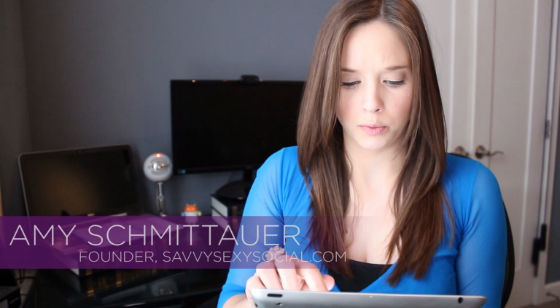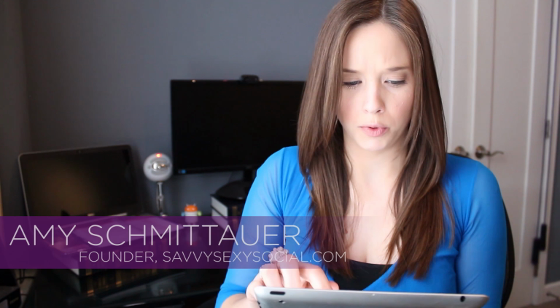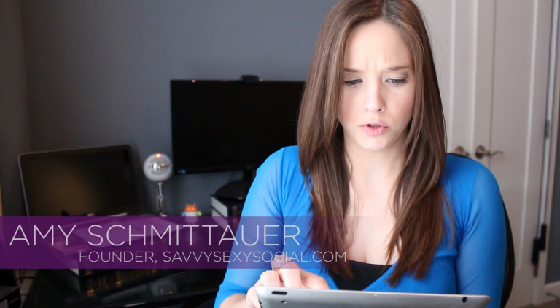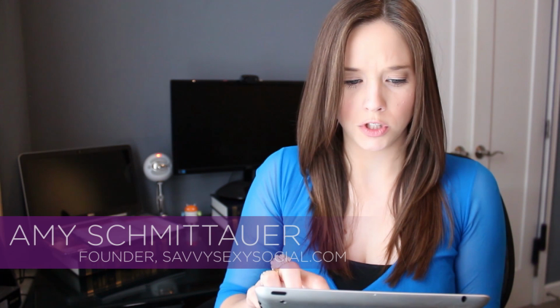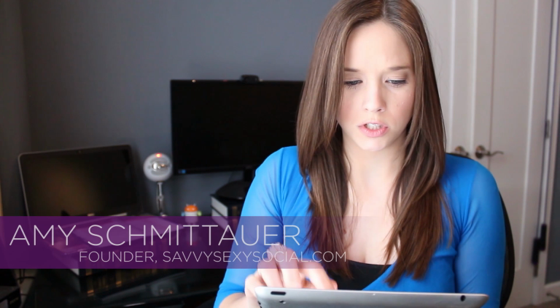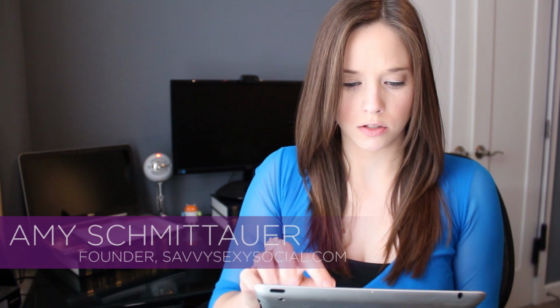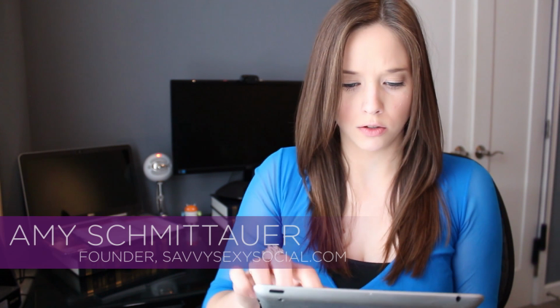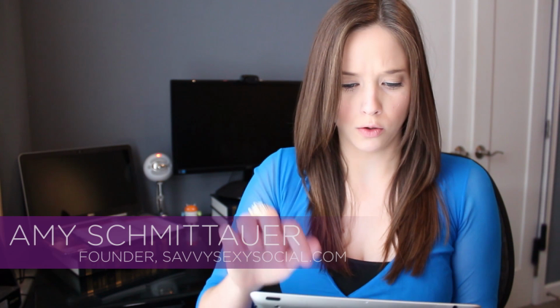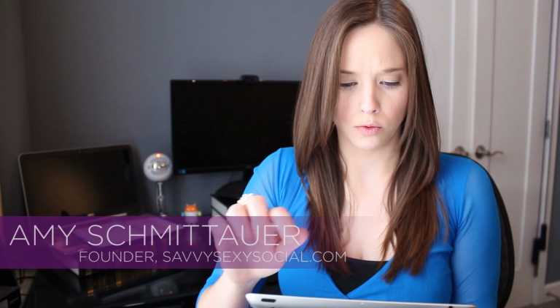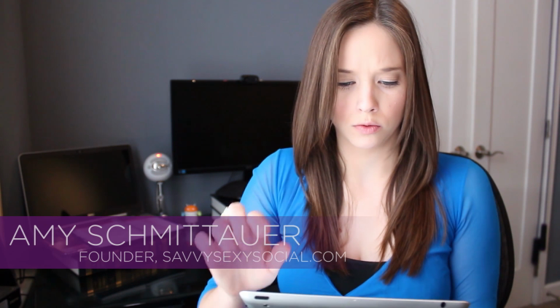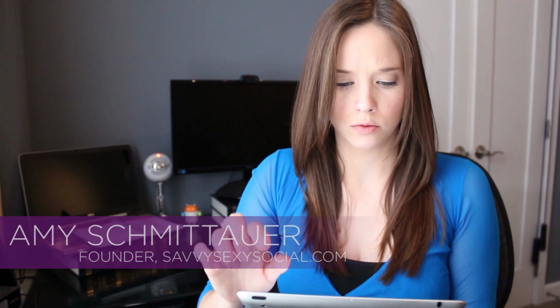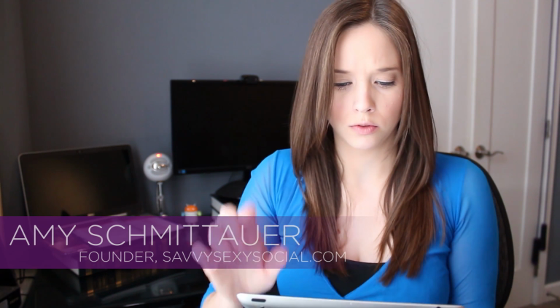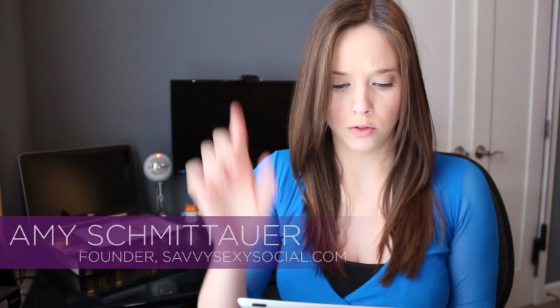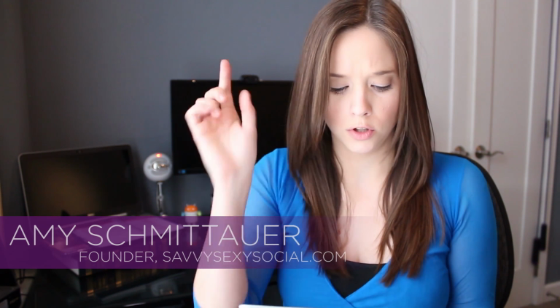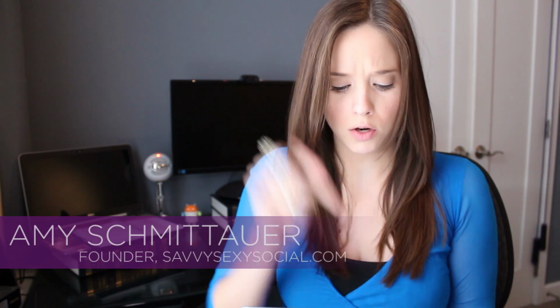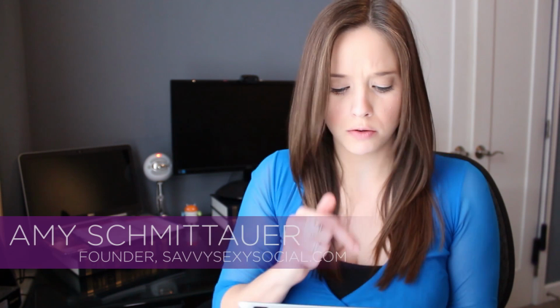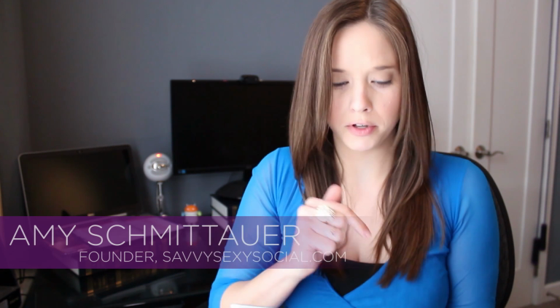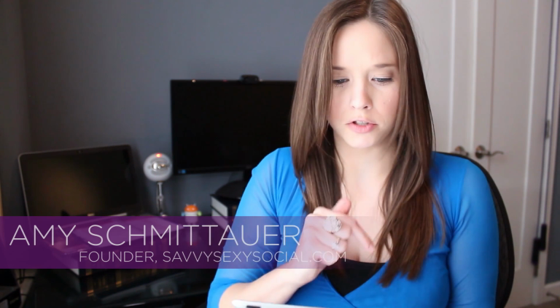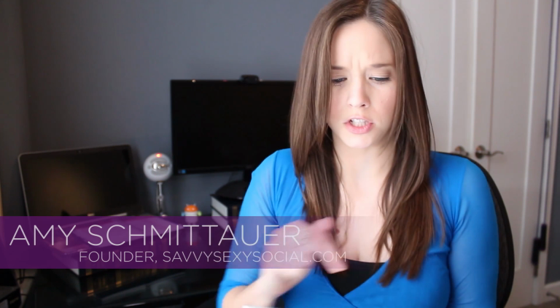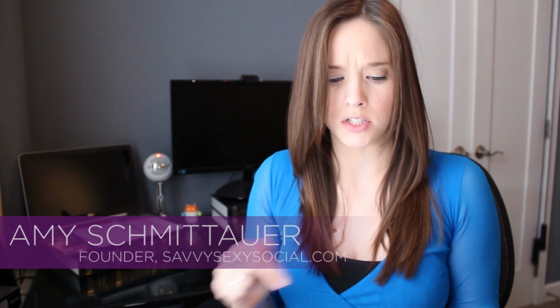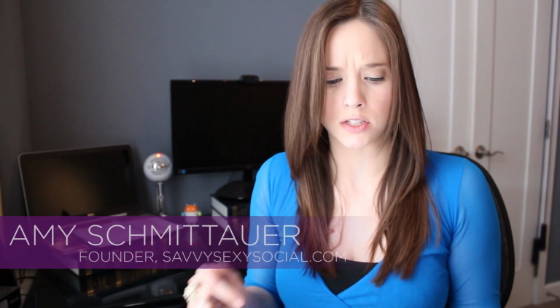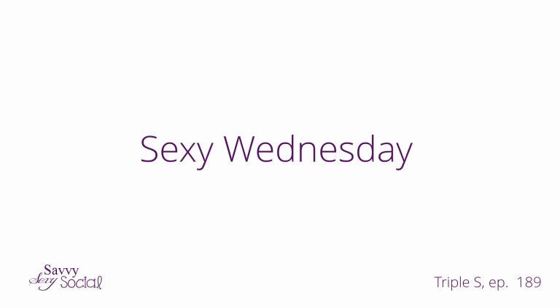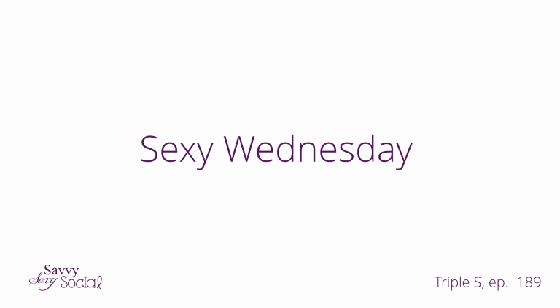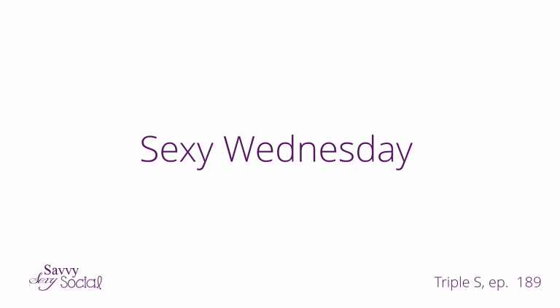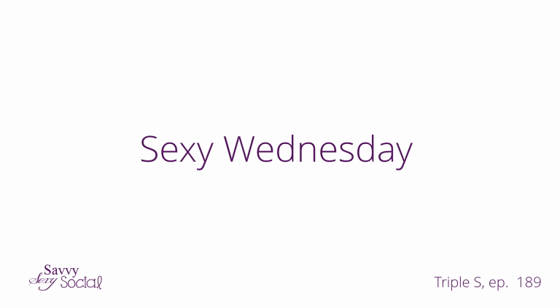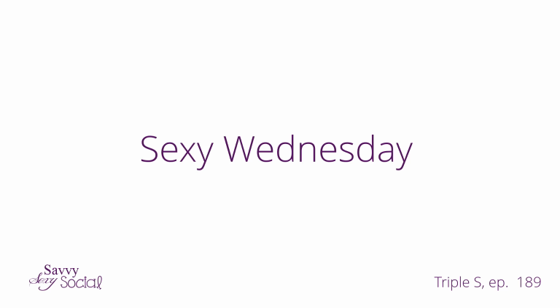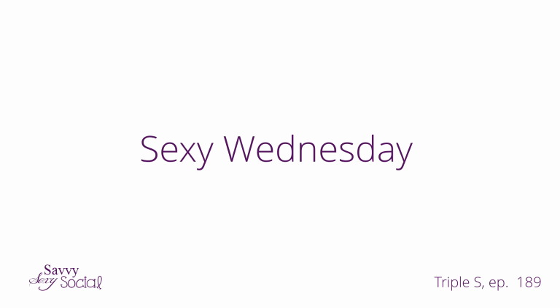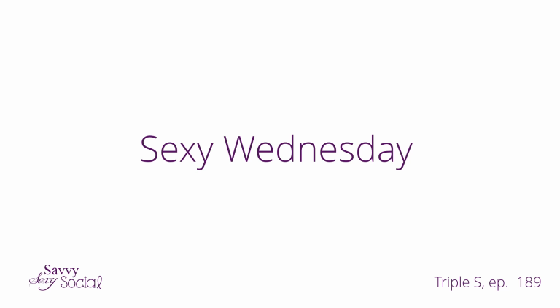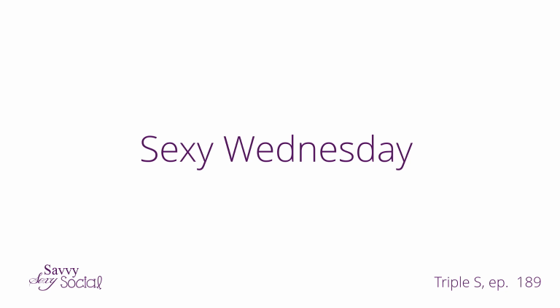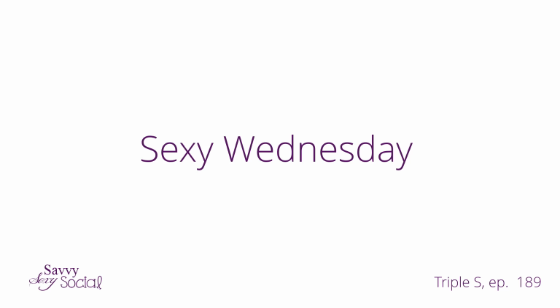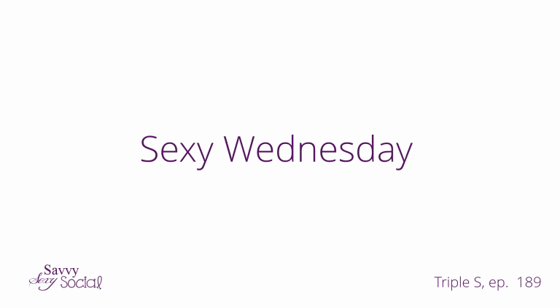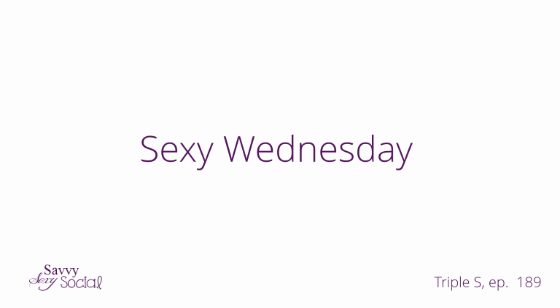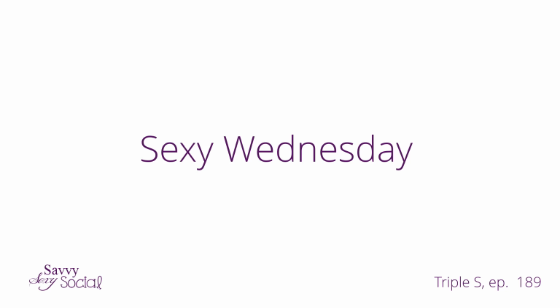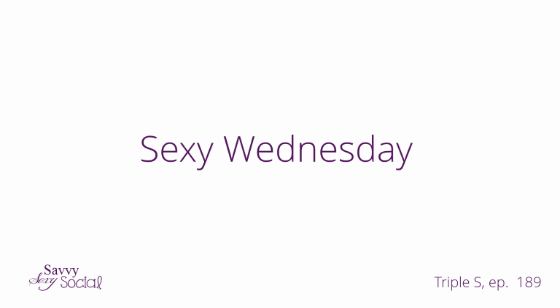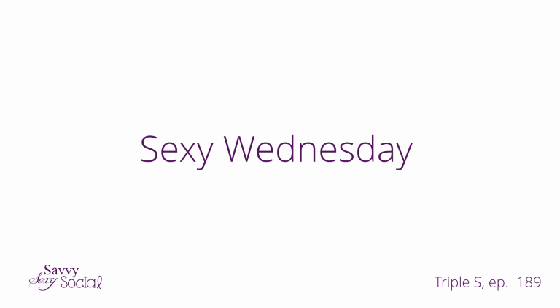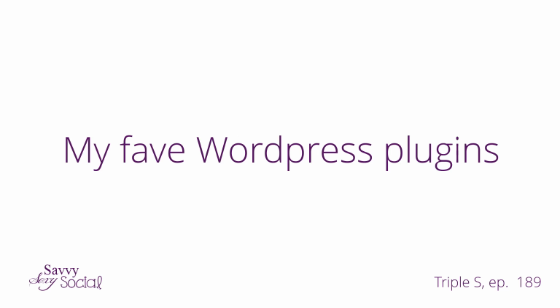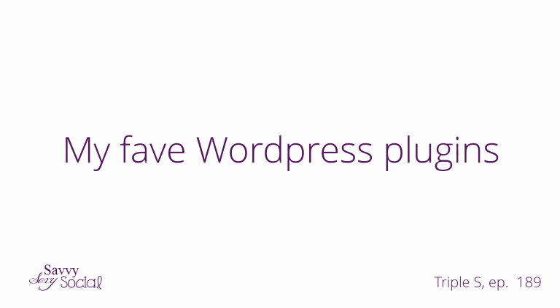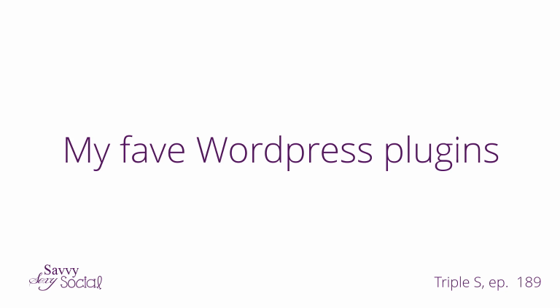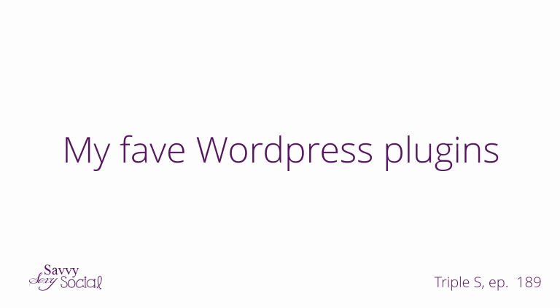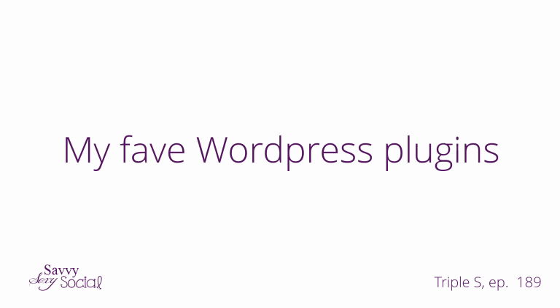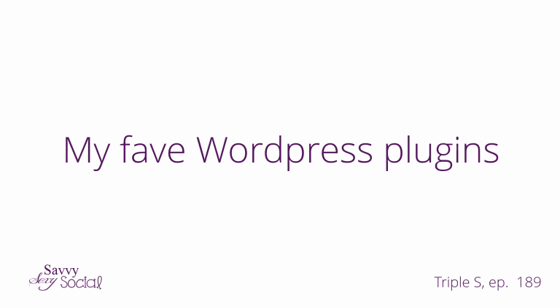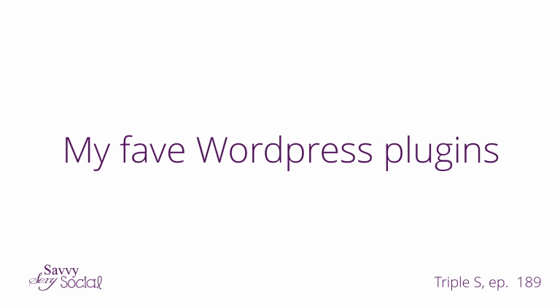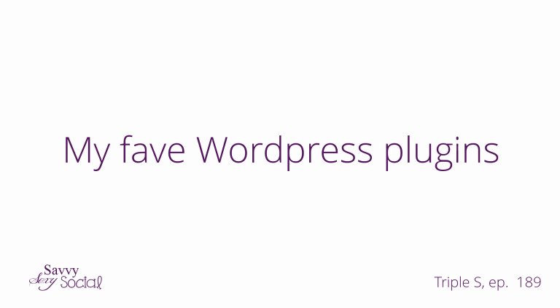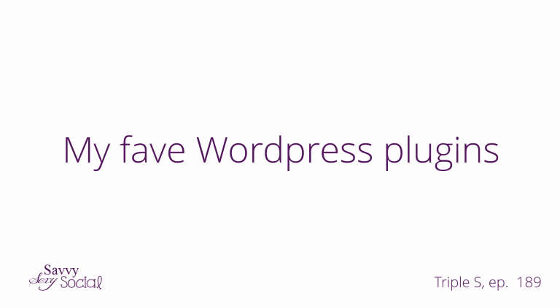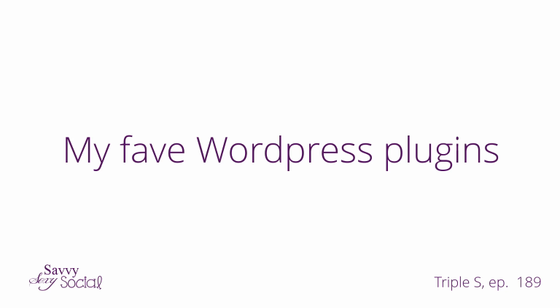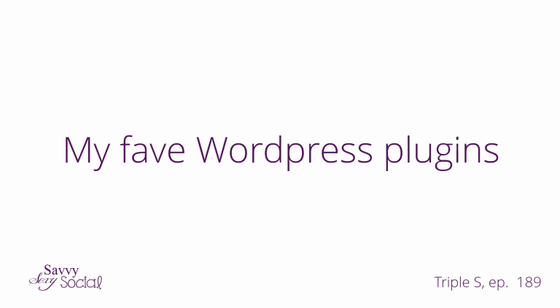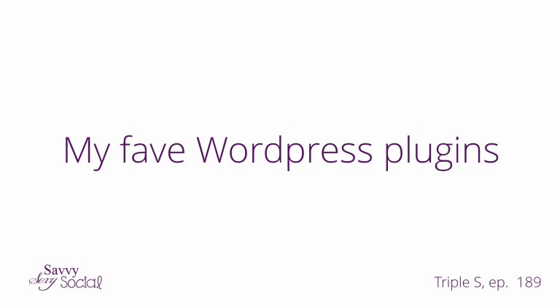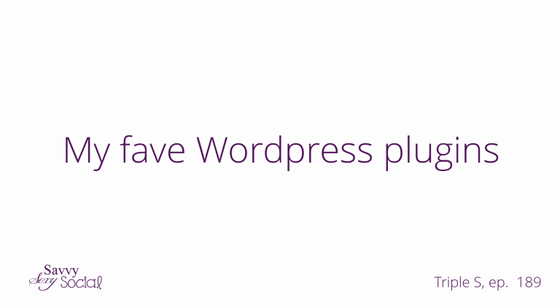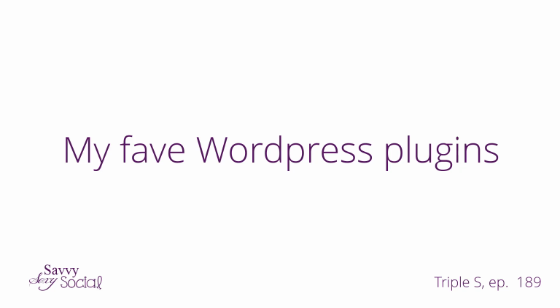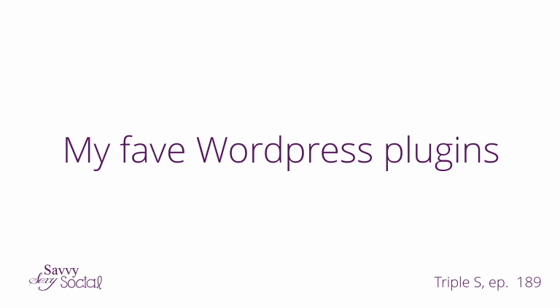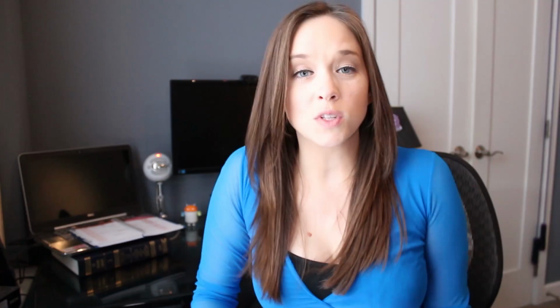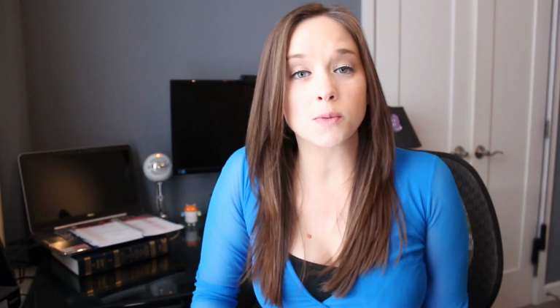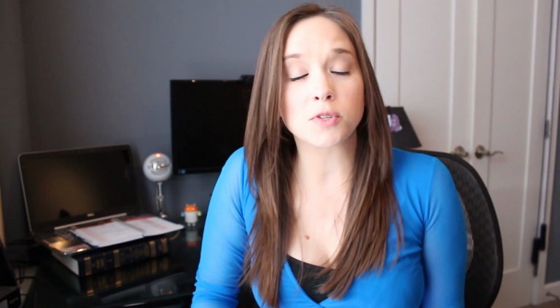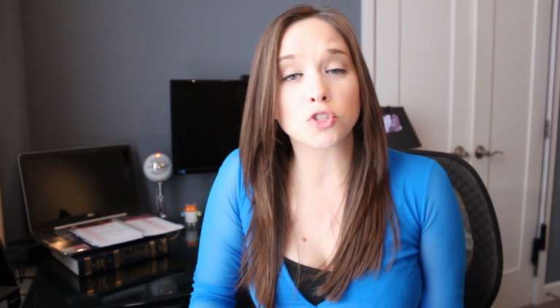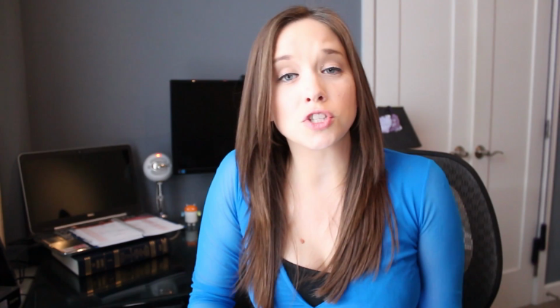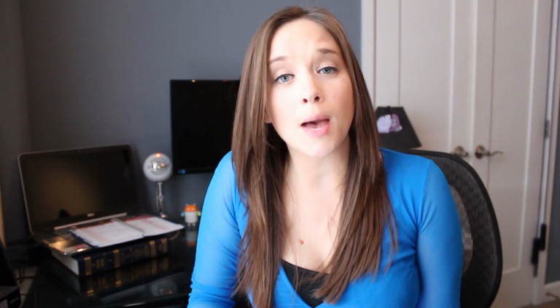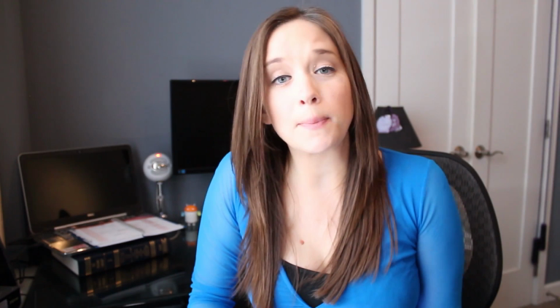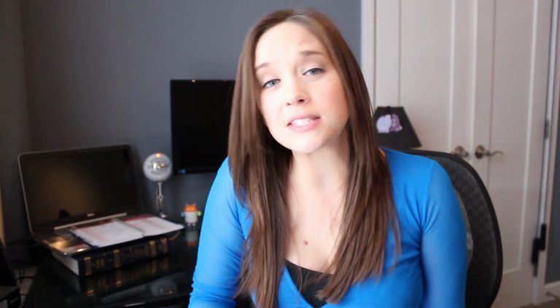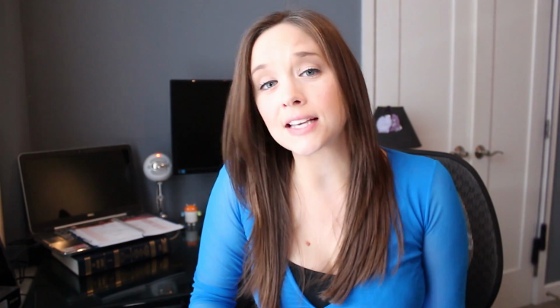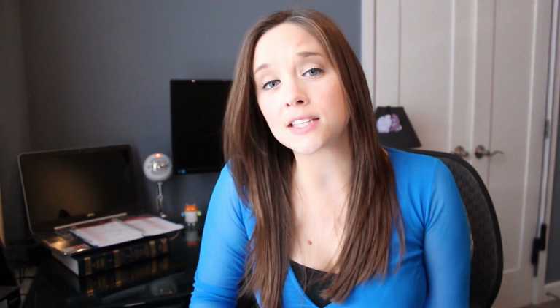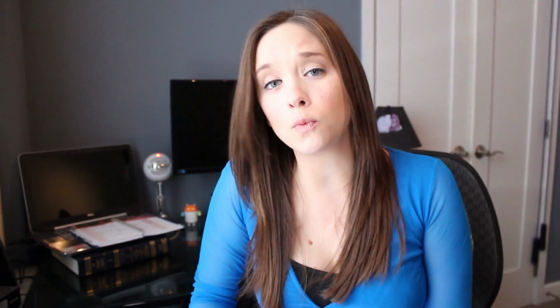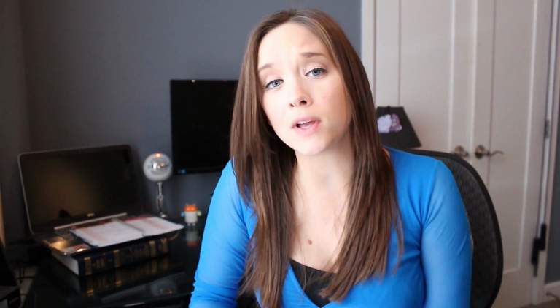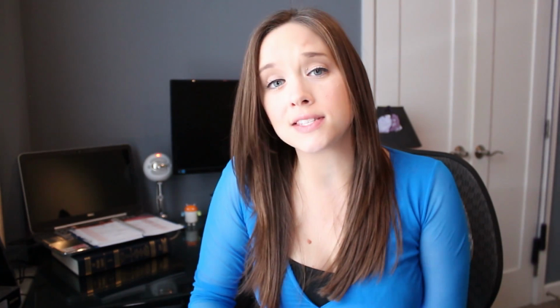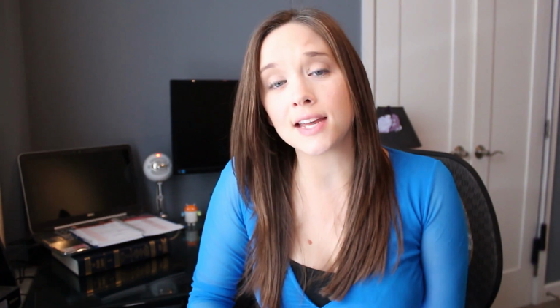No emojis. What's up socials, happy sexy Wednesday.